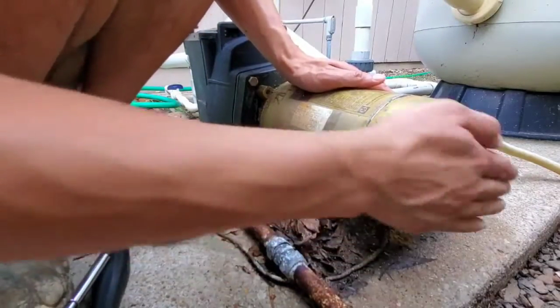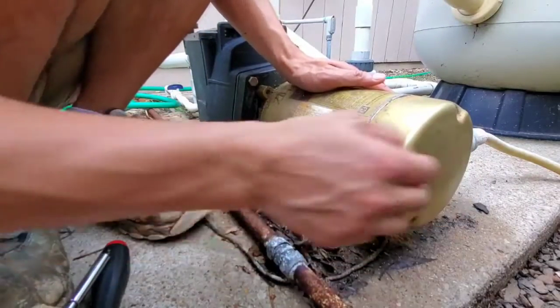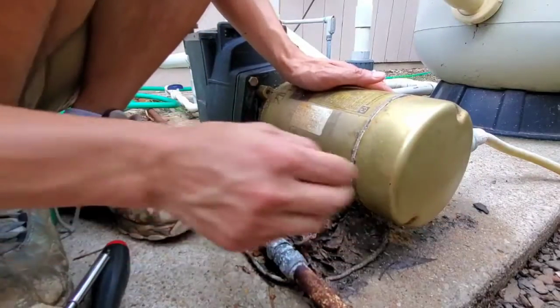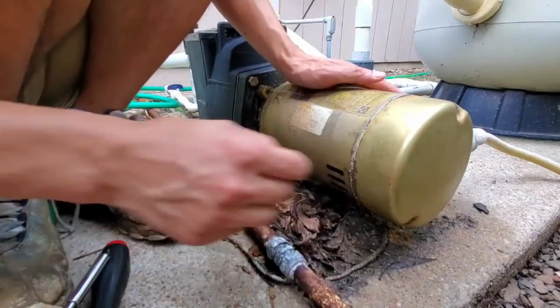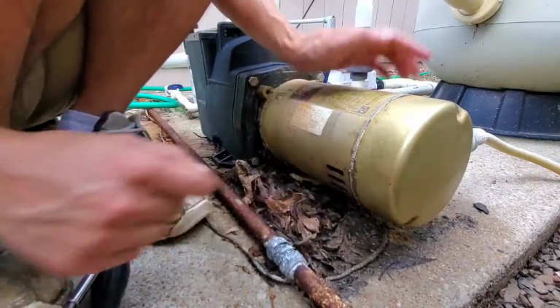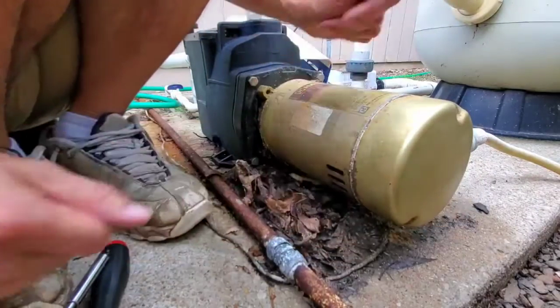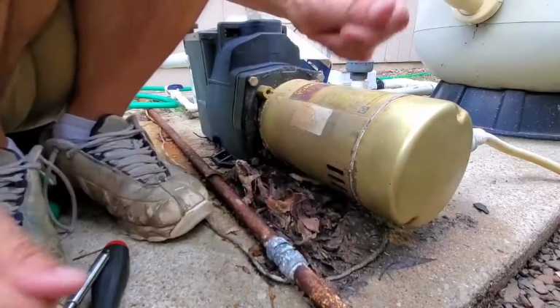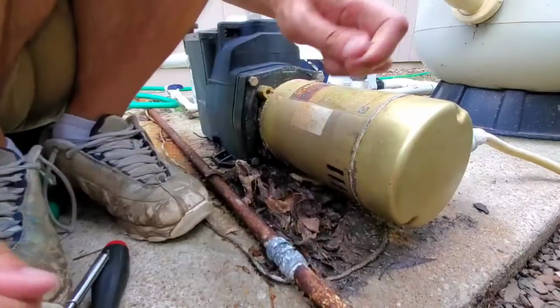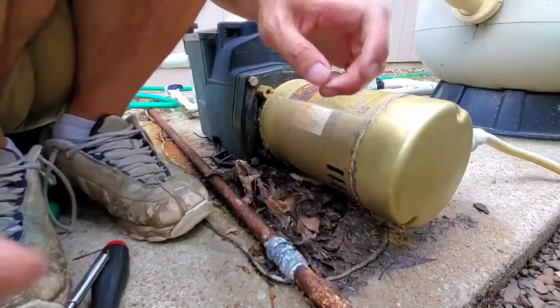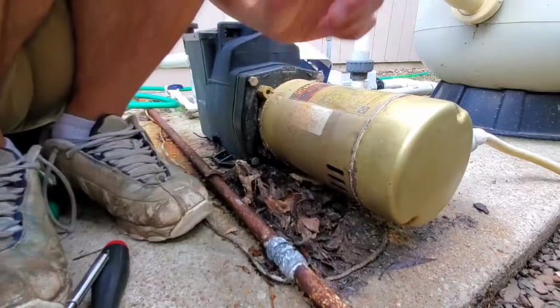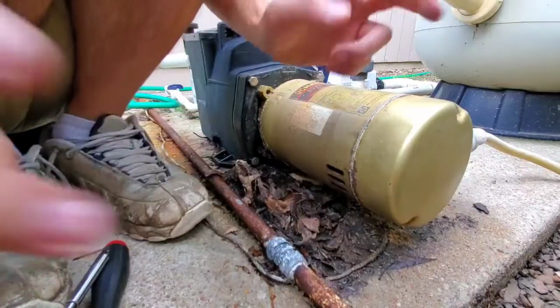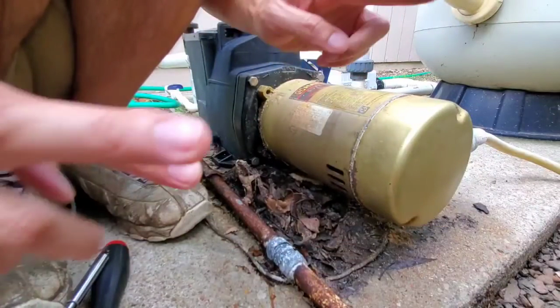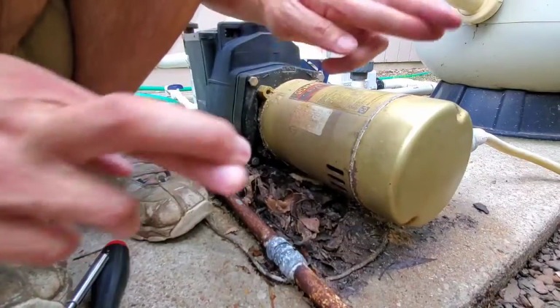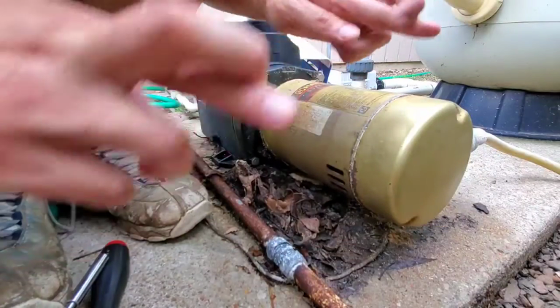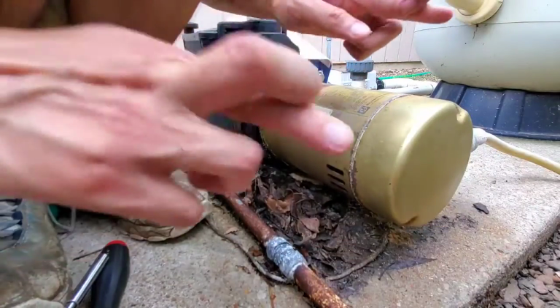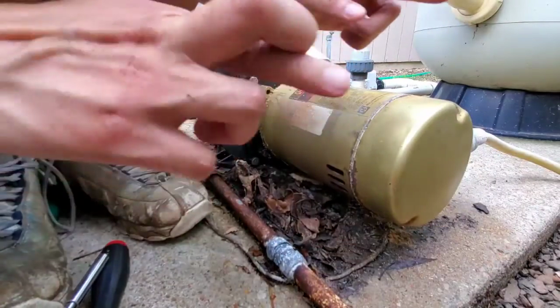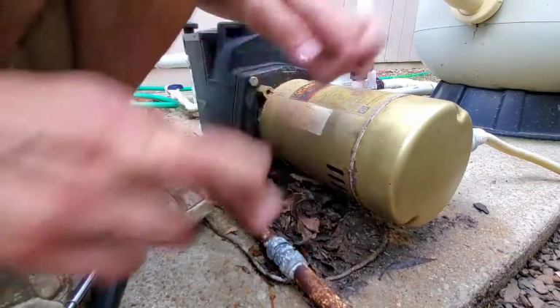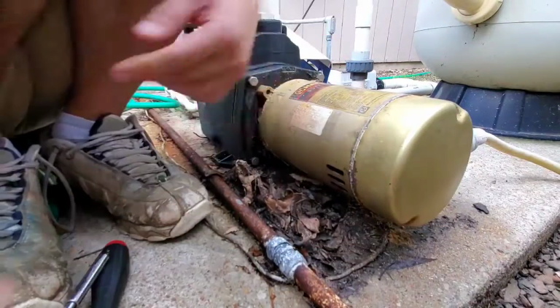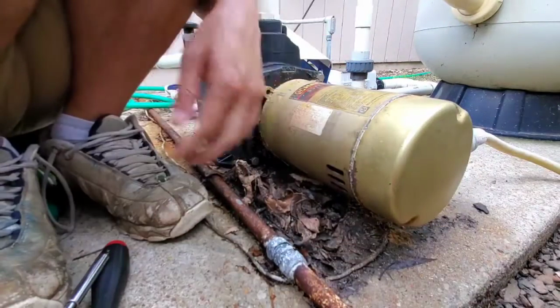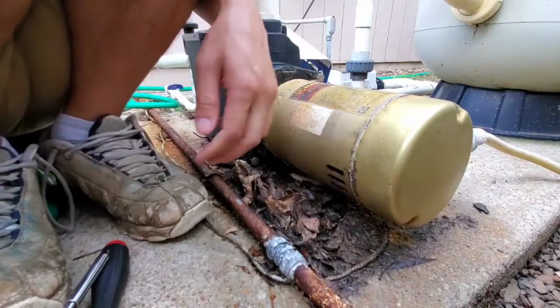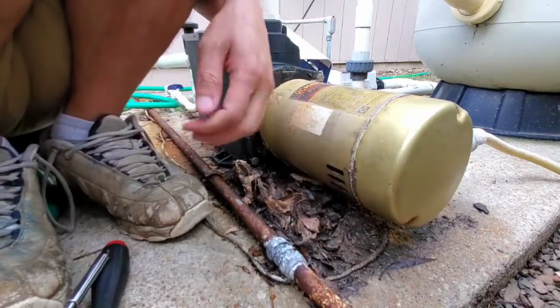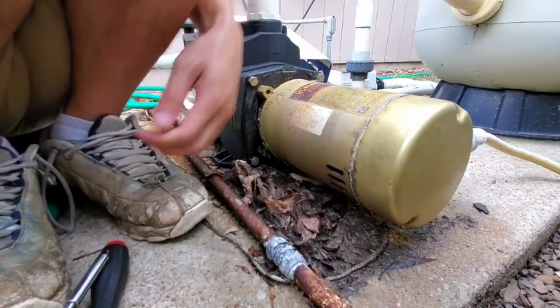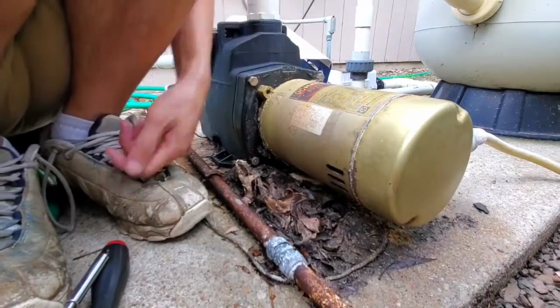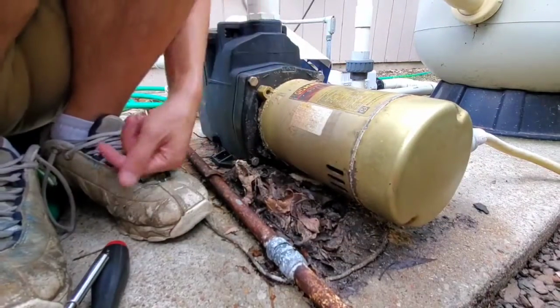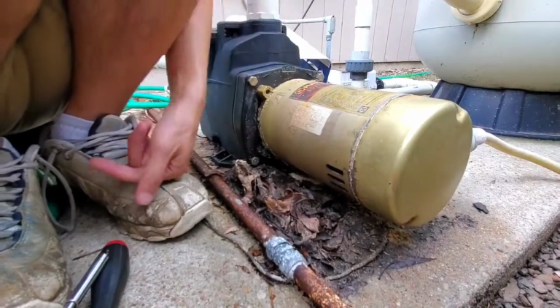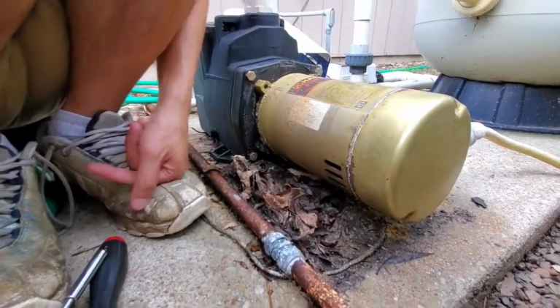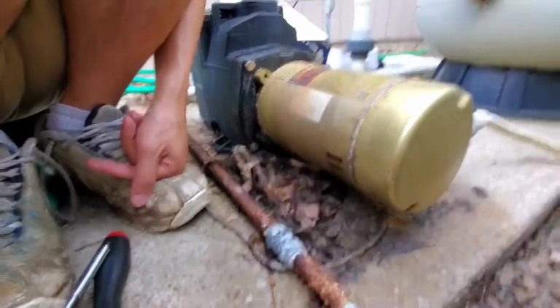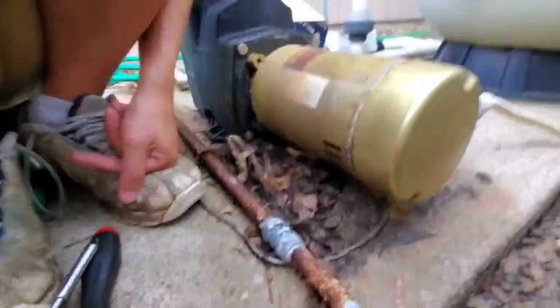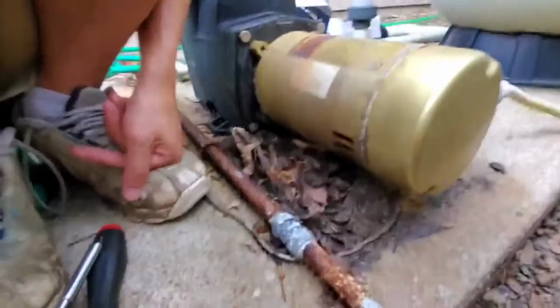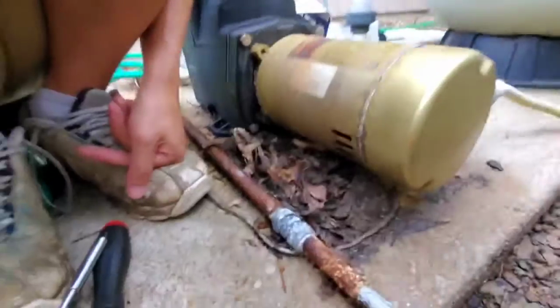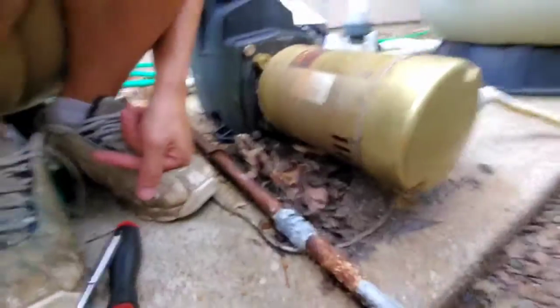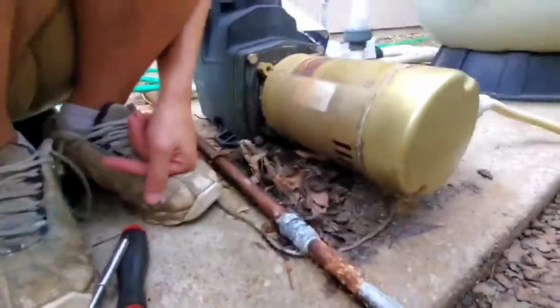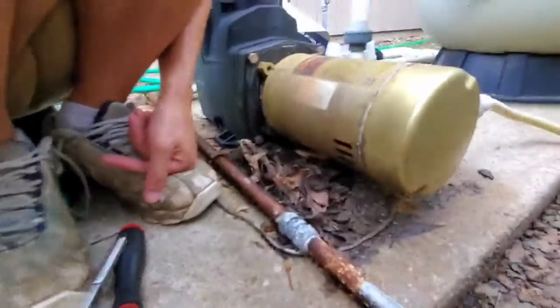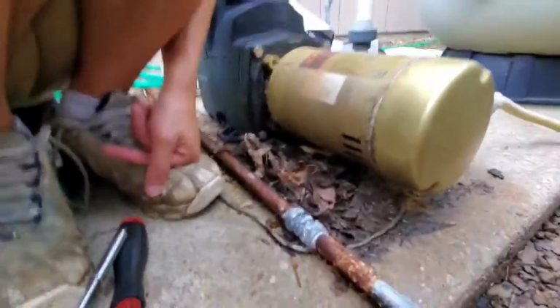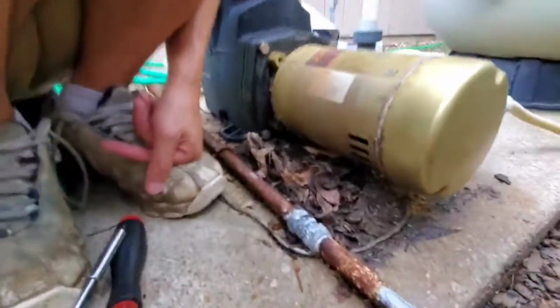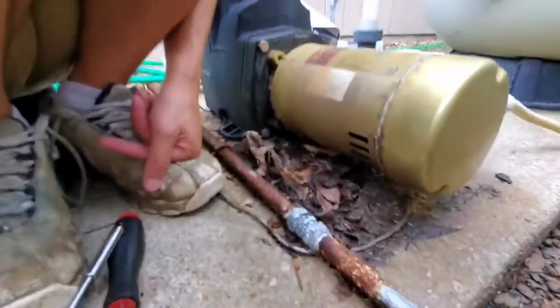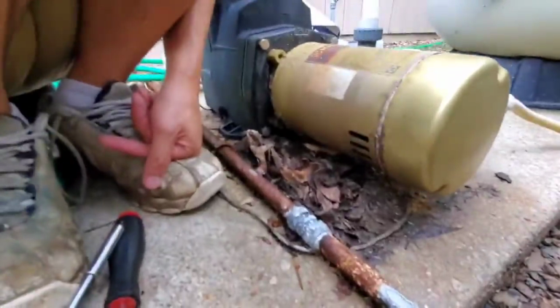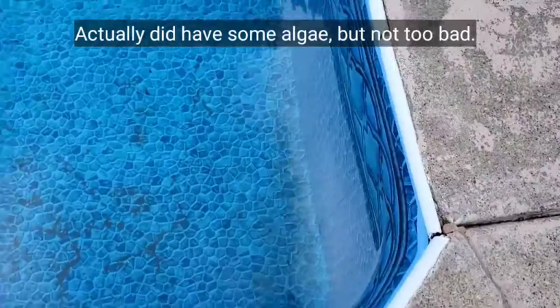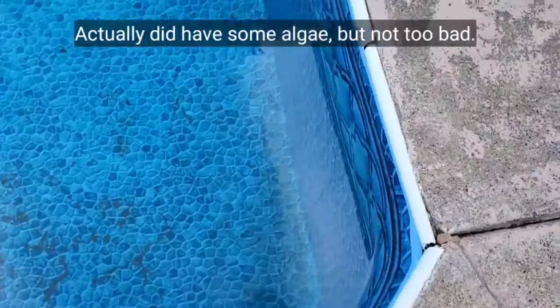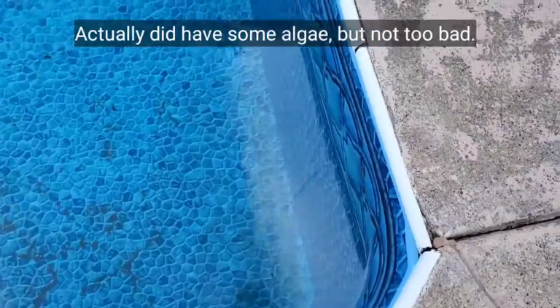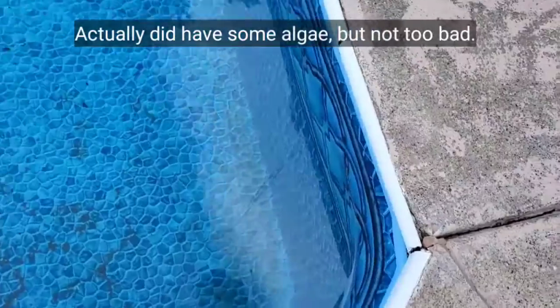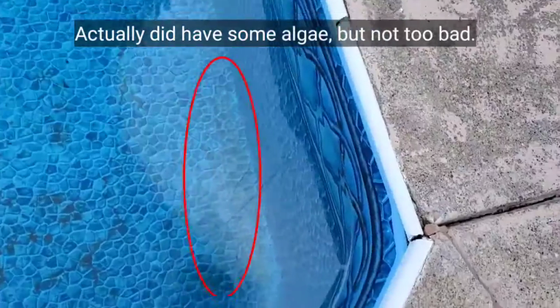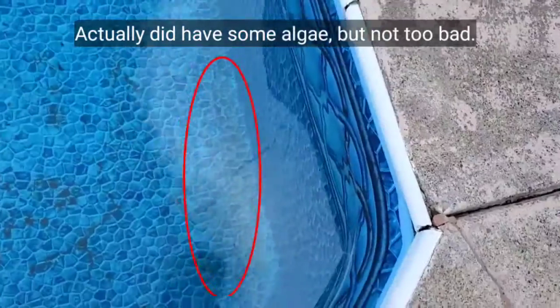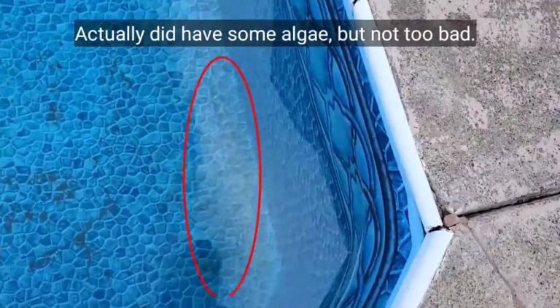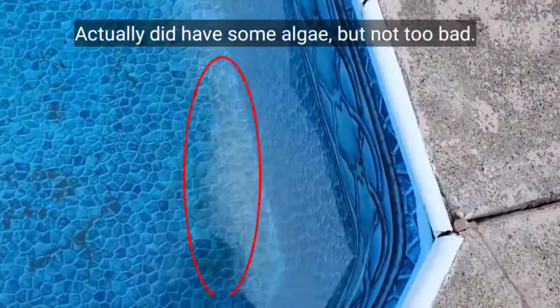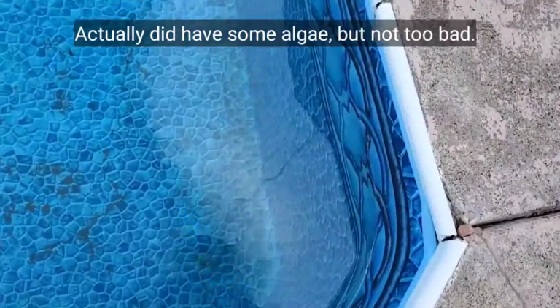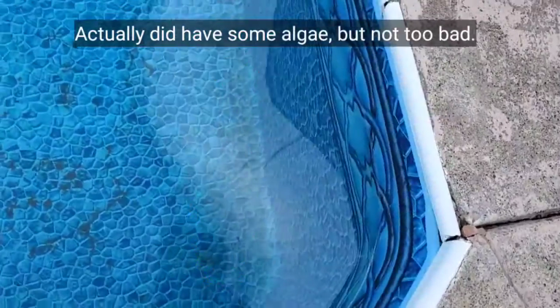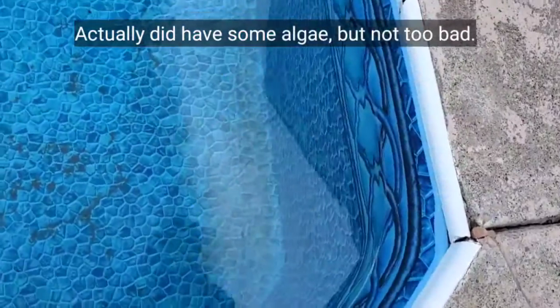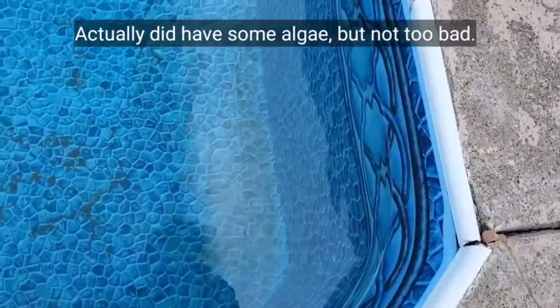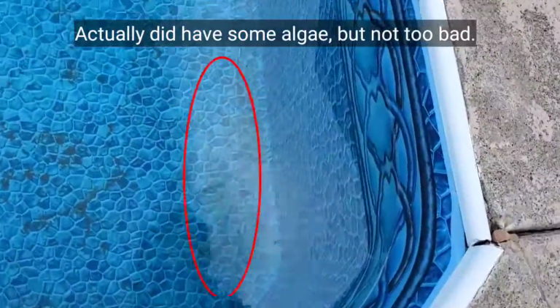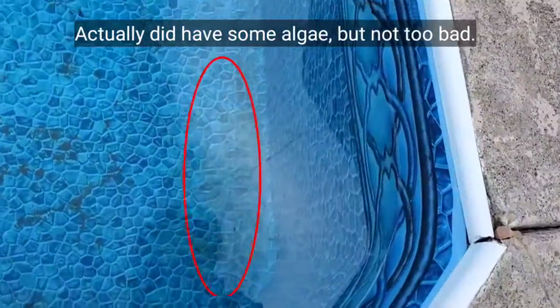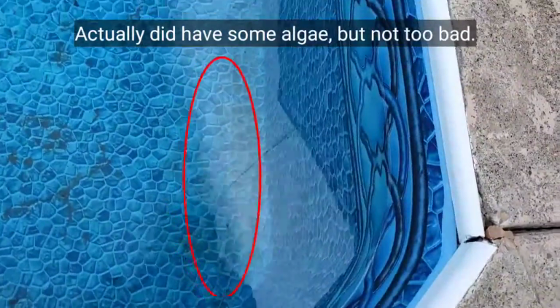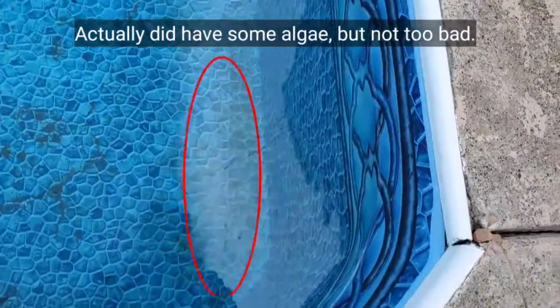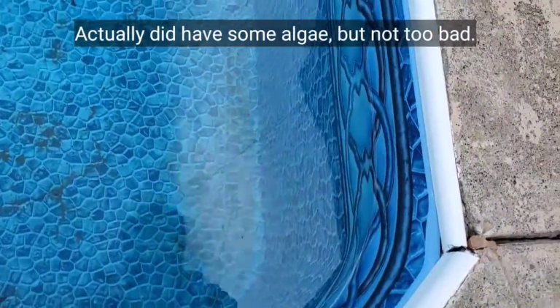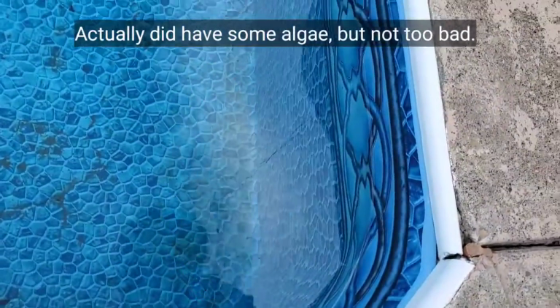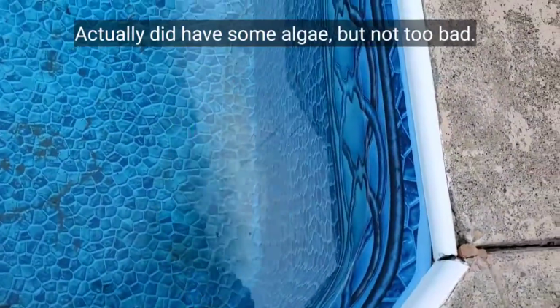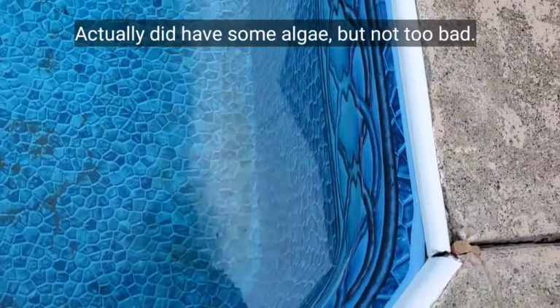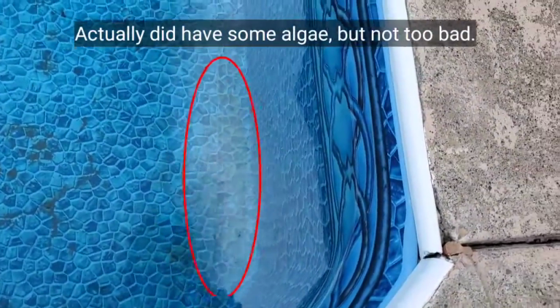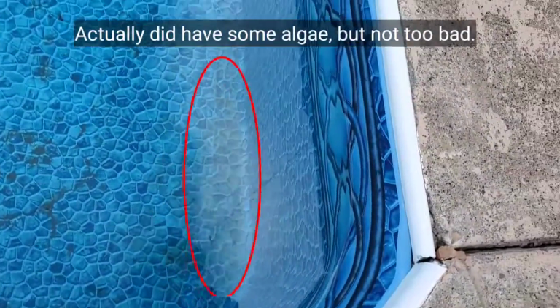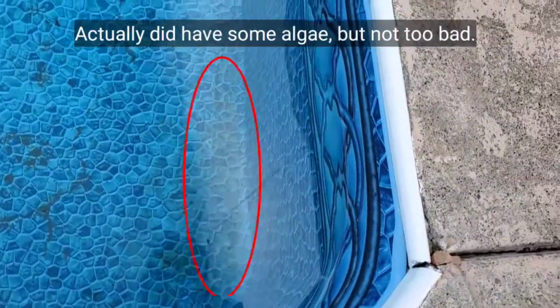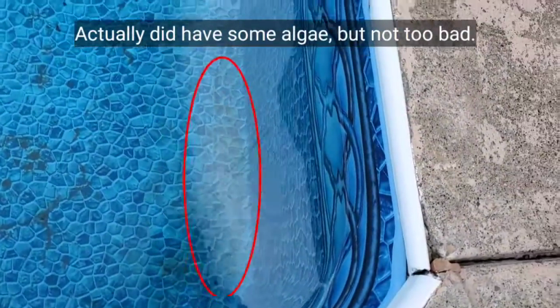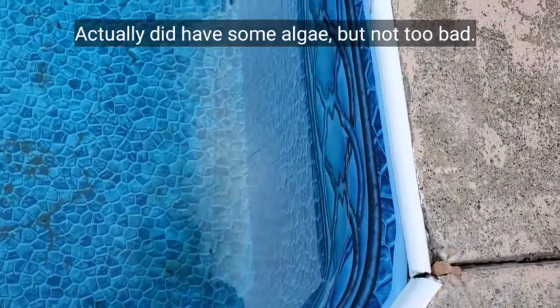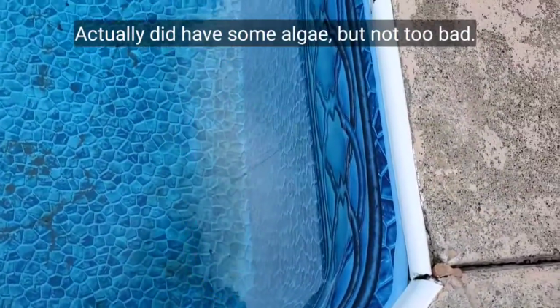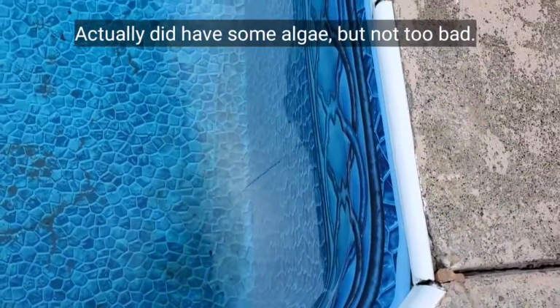Okay, fingers crossed. I'm going to turn it on. We actually might have some algae down there.